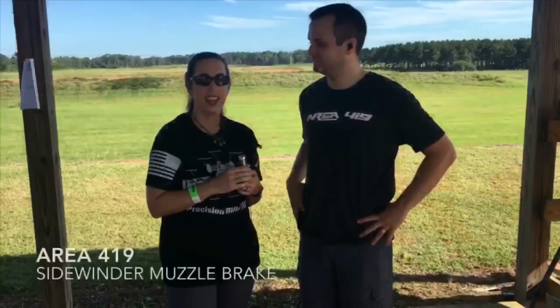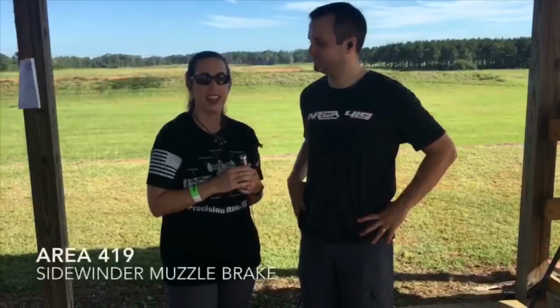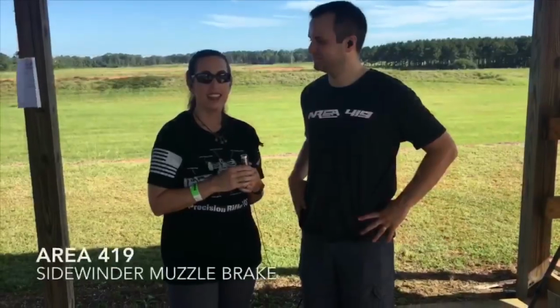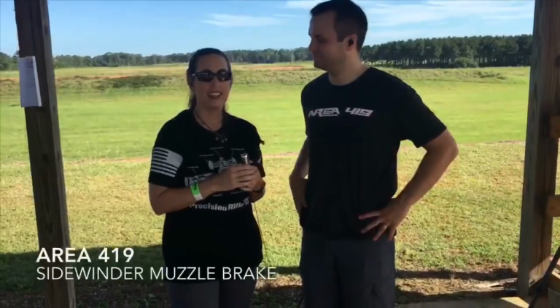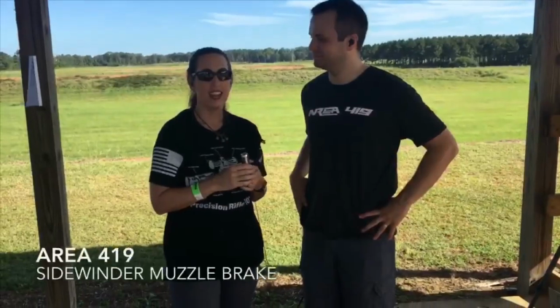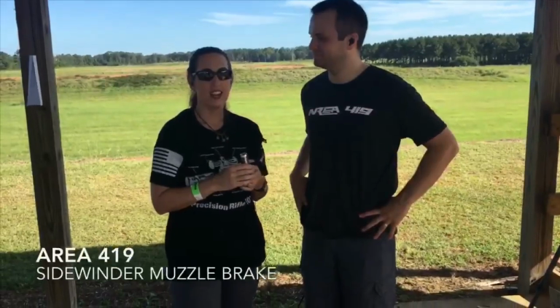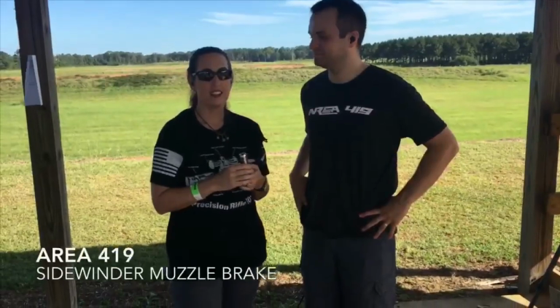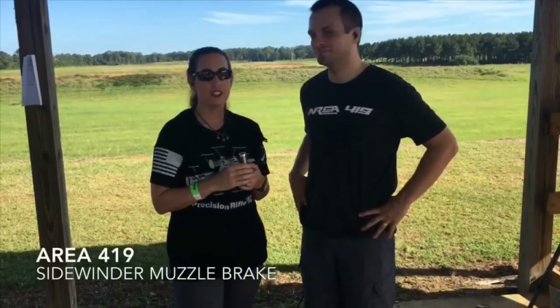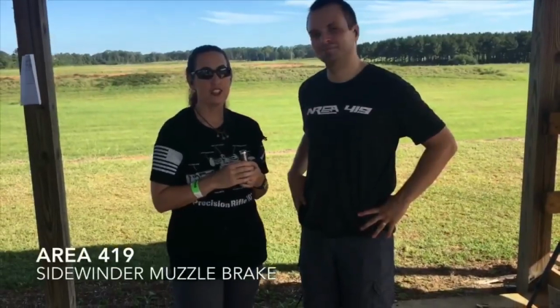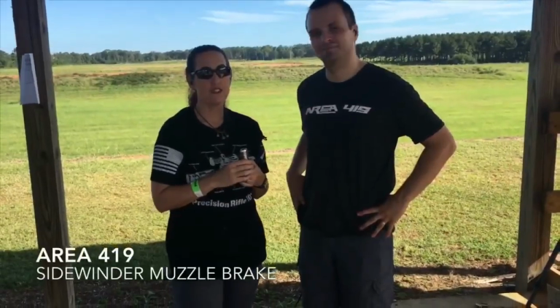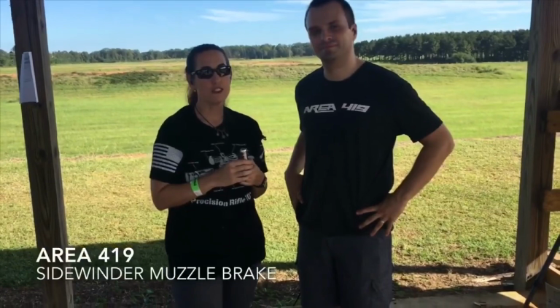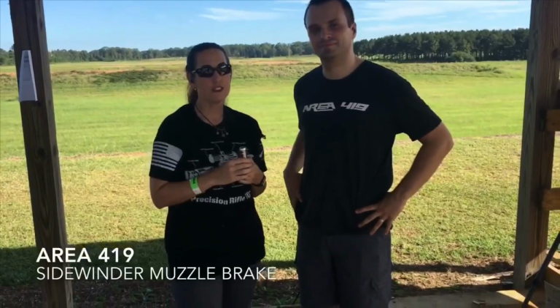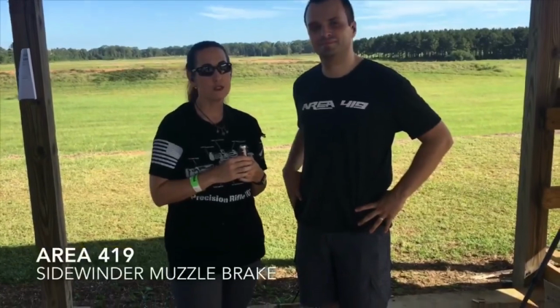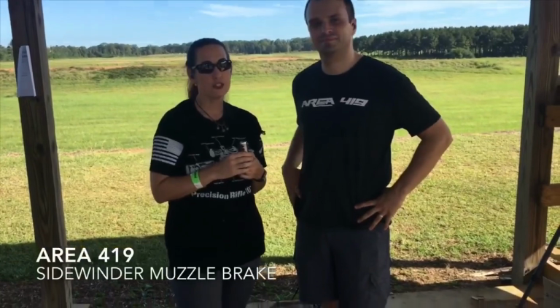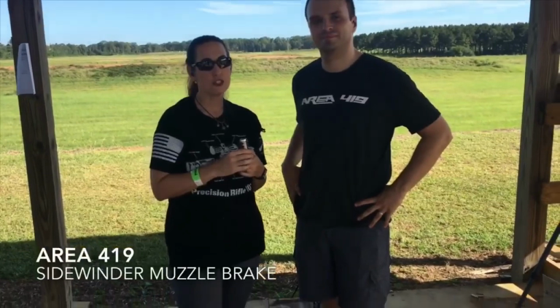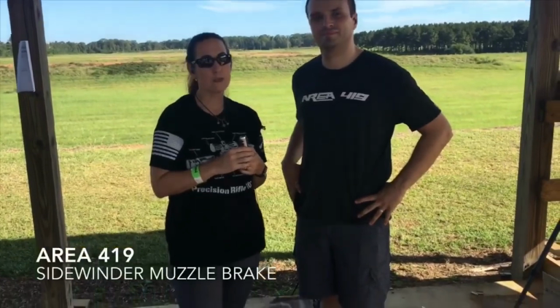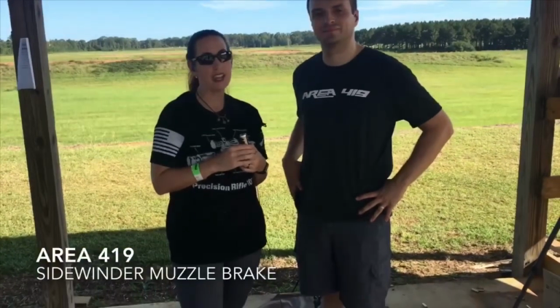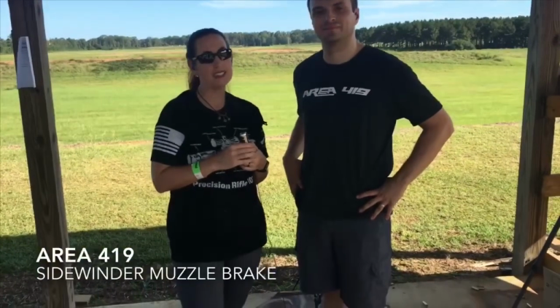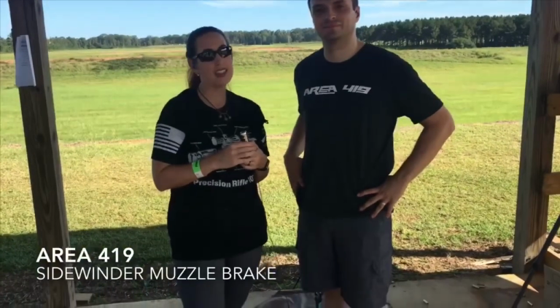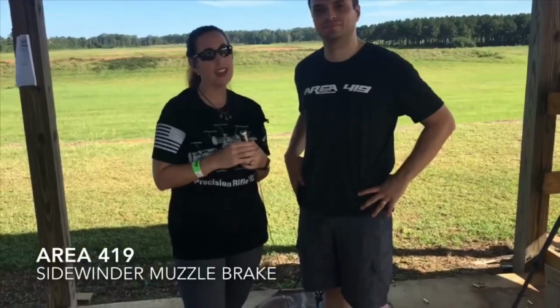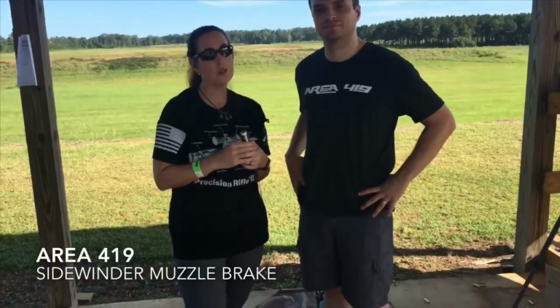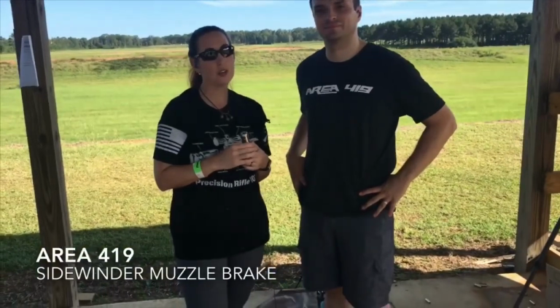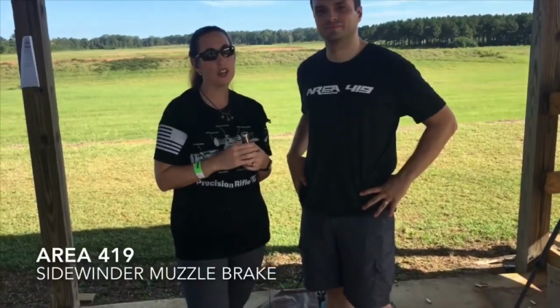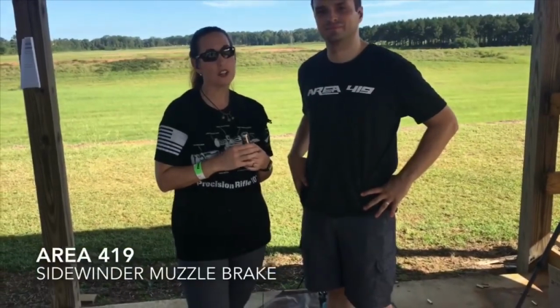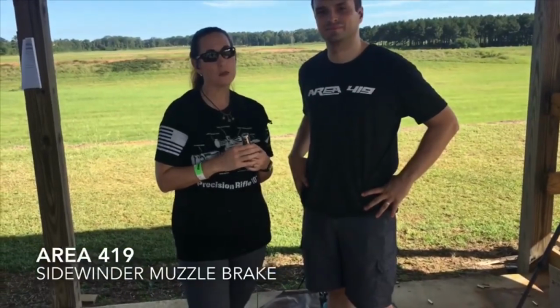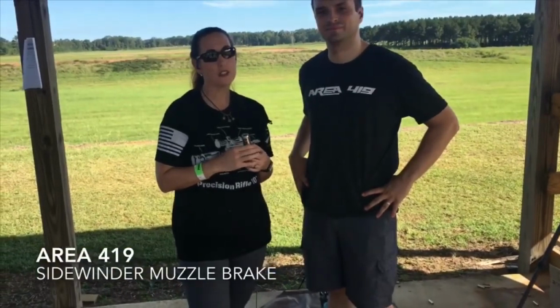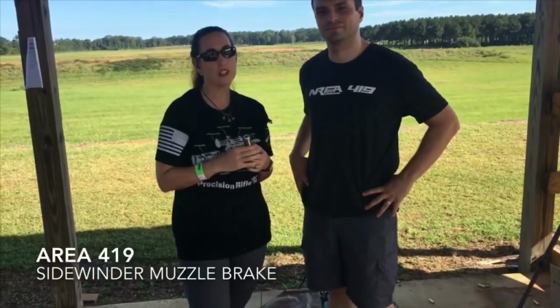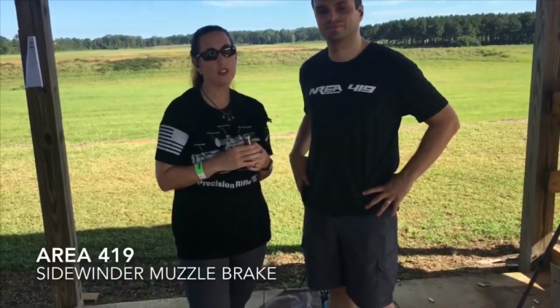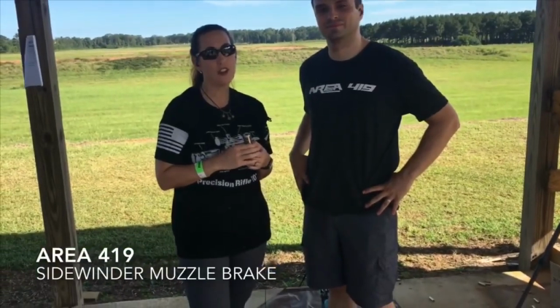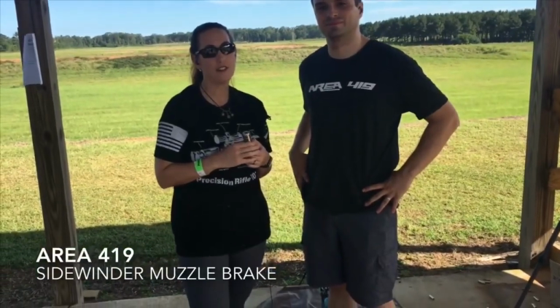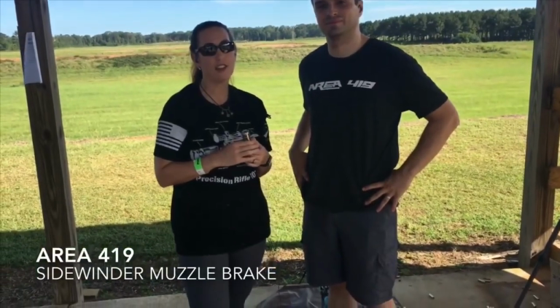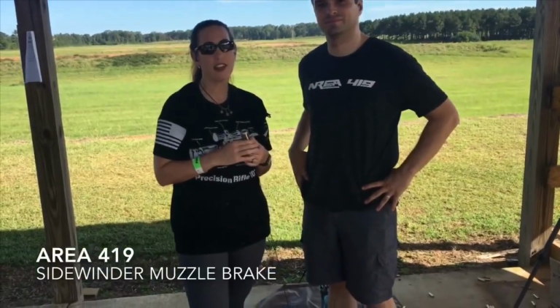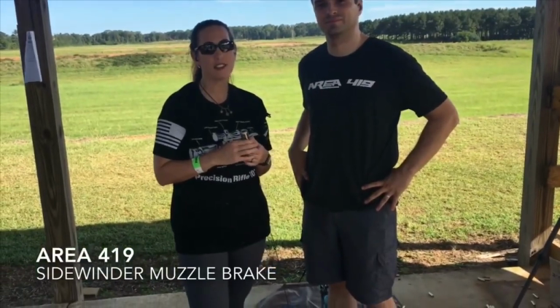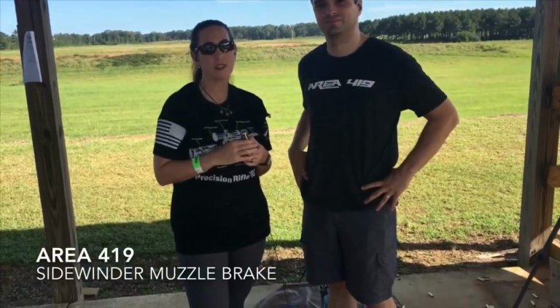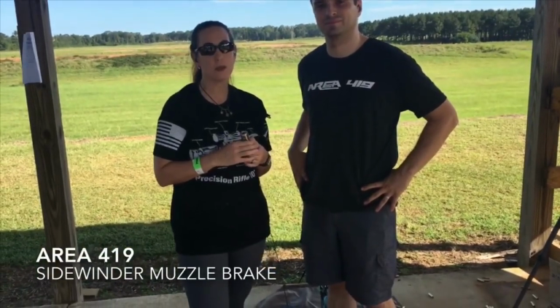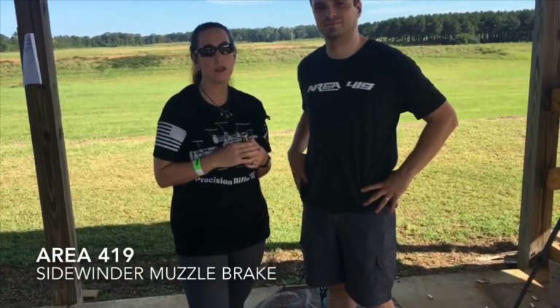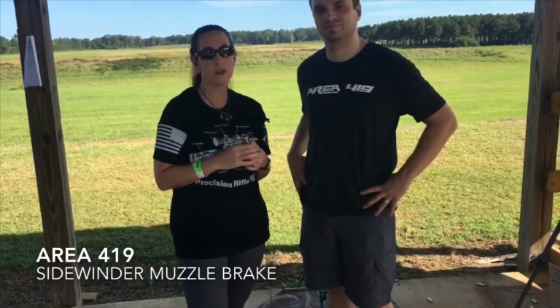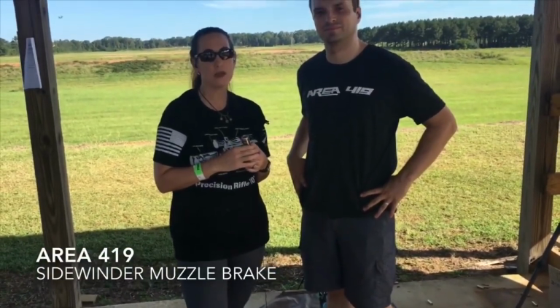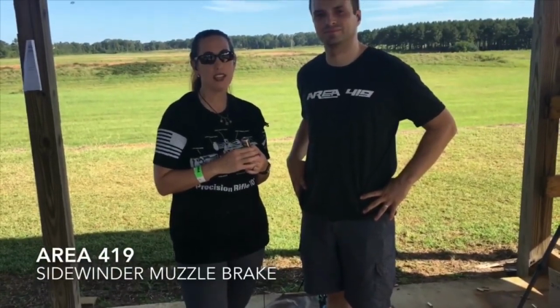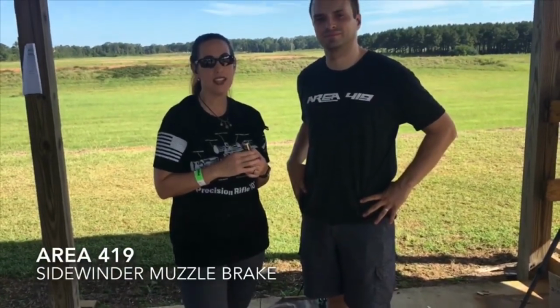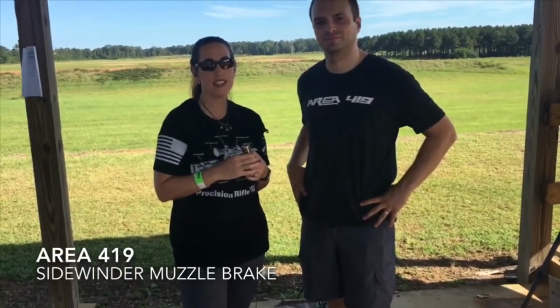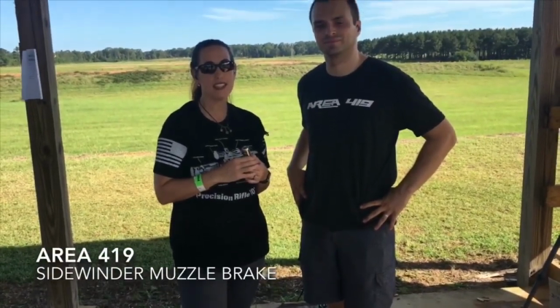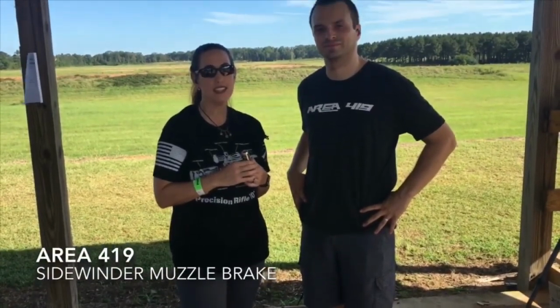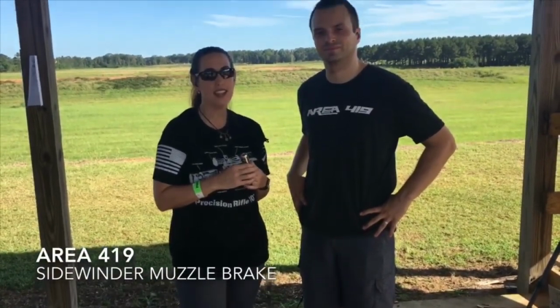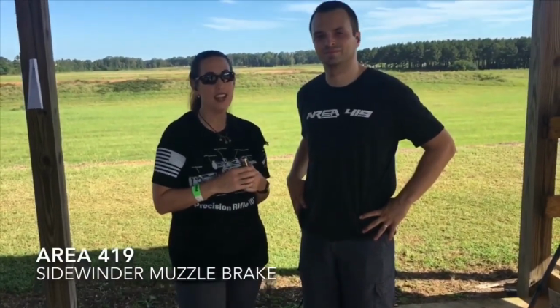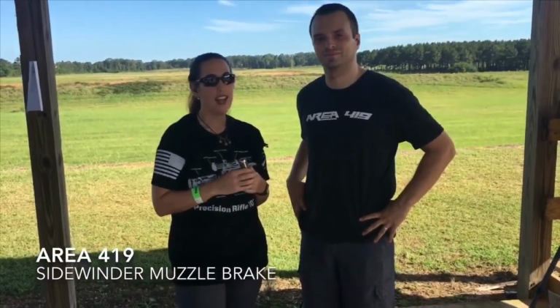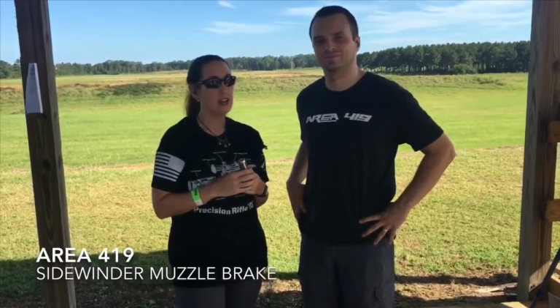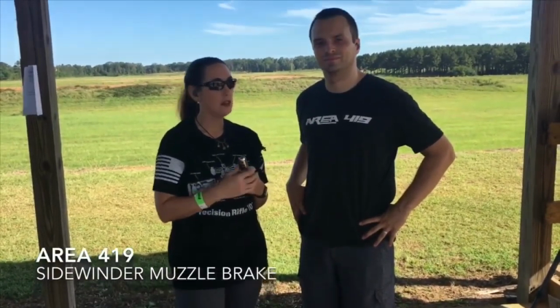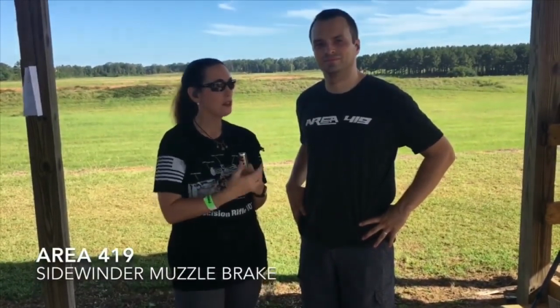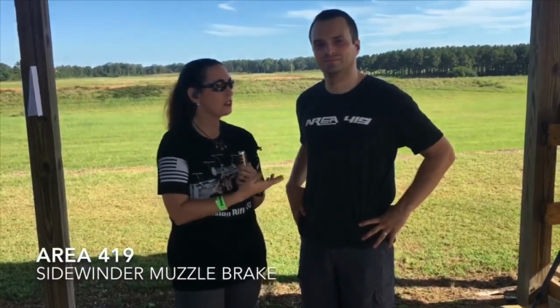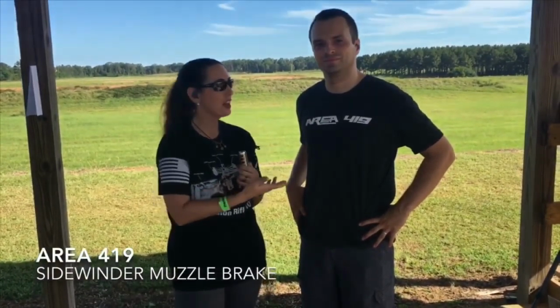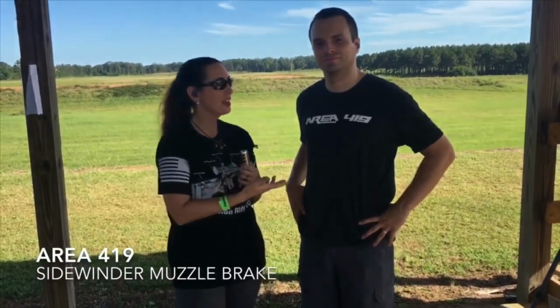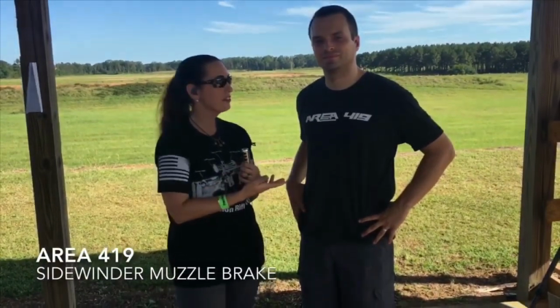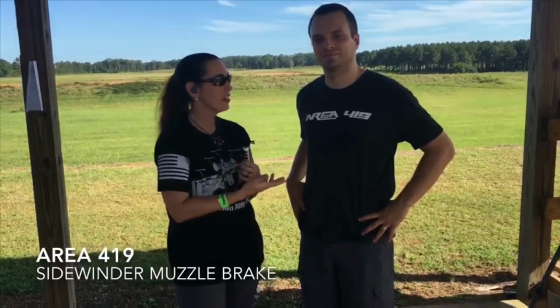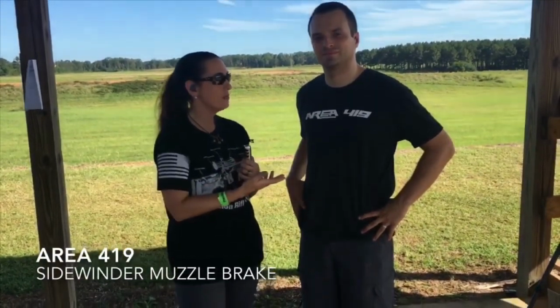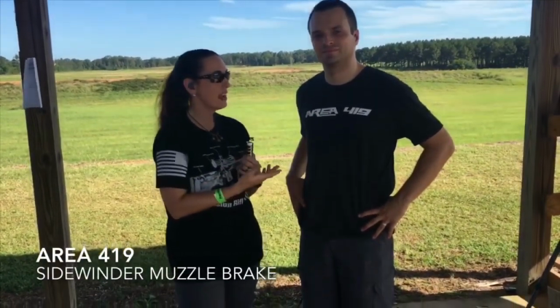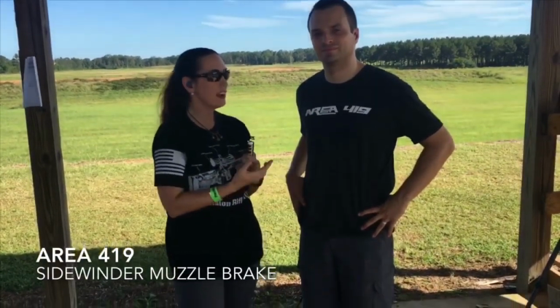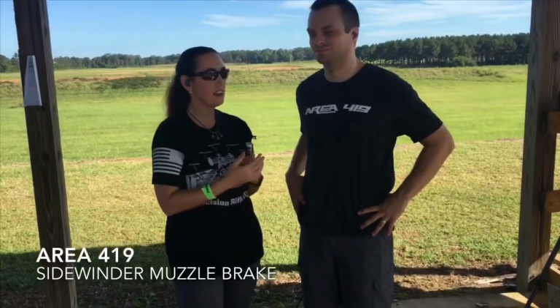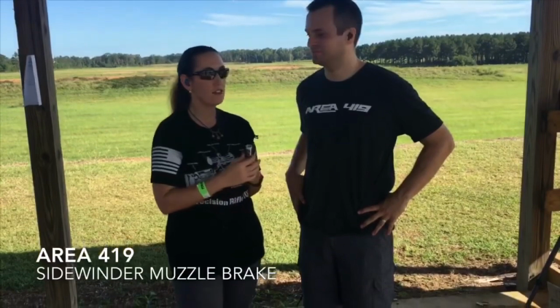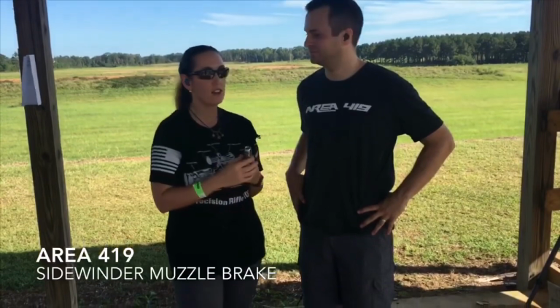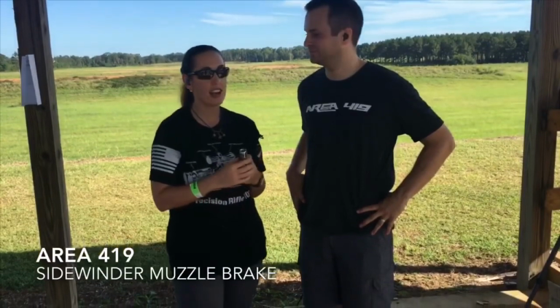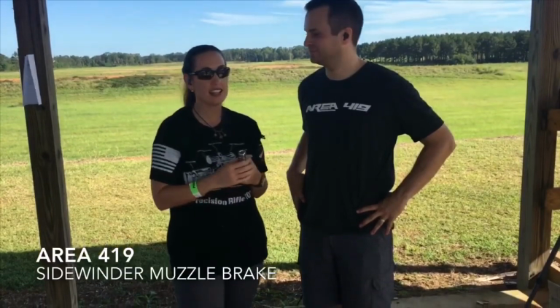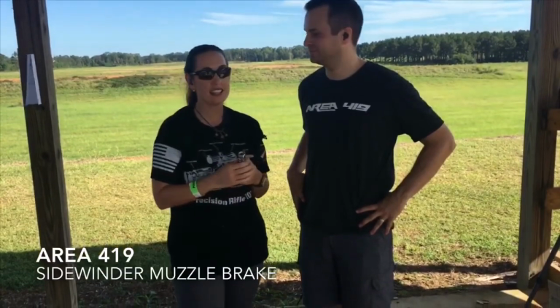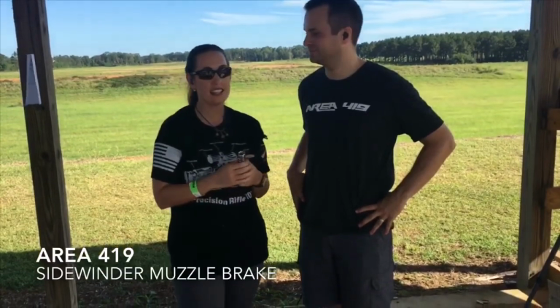Hey there! This is Jennifer from Shooting Mindset. We're at the Precision Rifle Expo 2018. I'm here with Craig from Area 419.